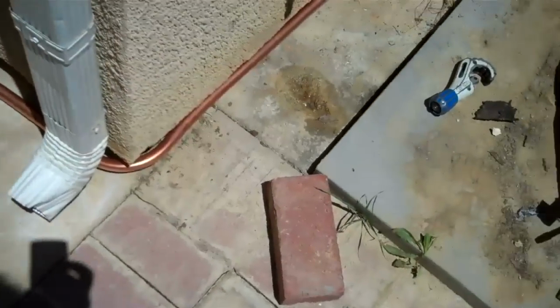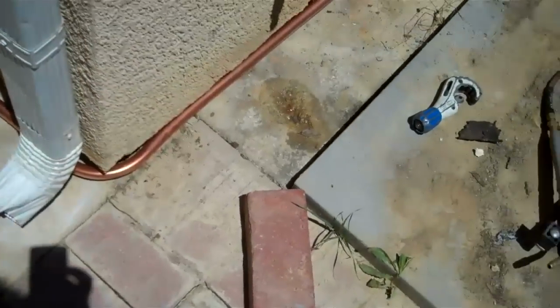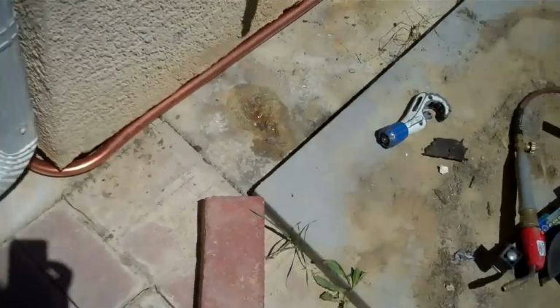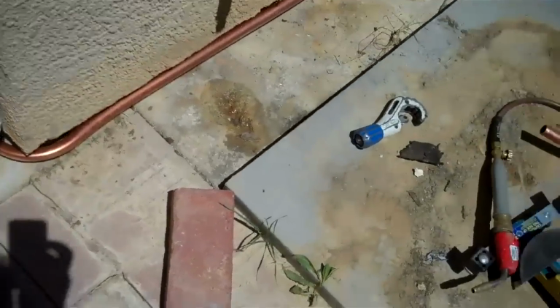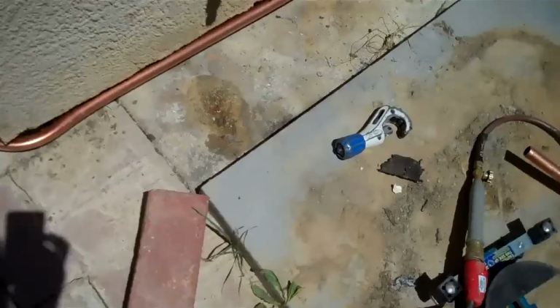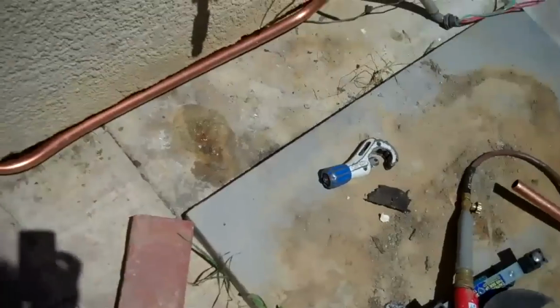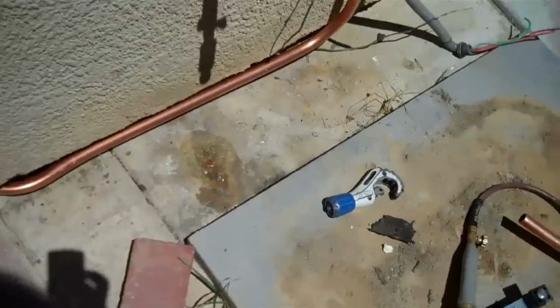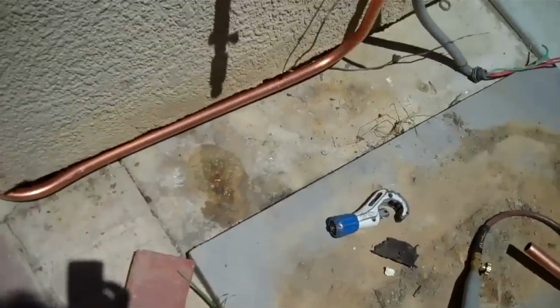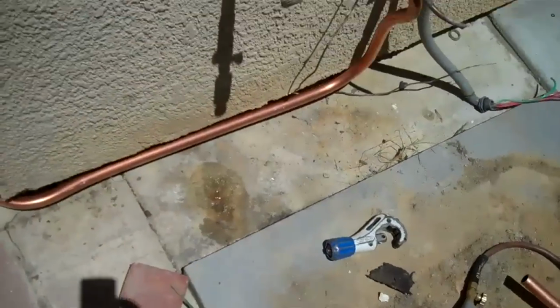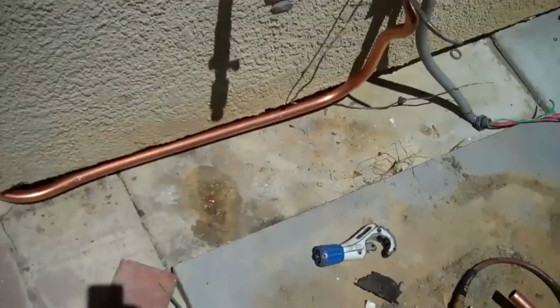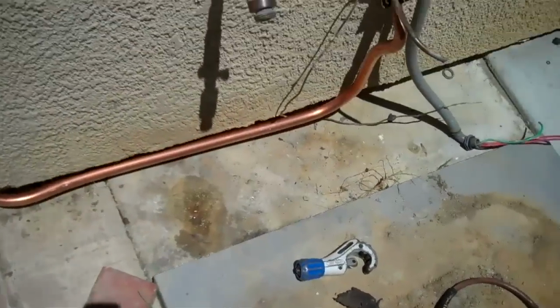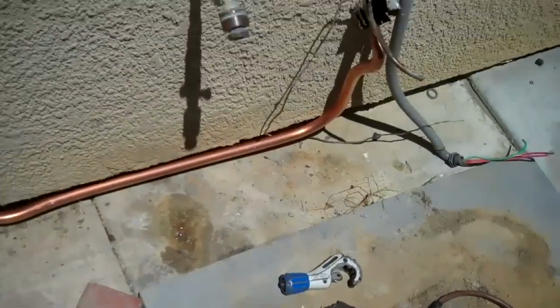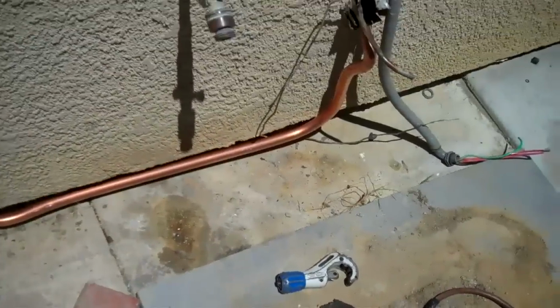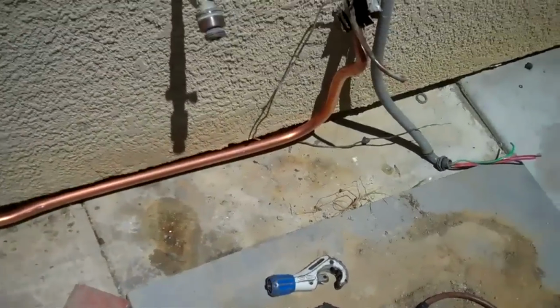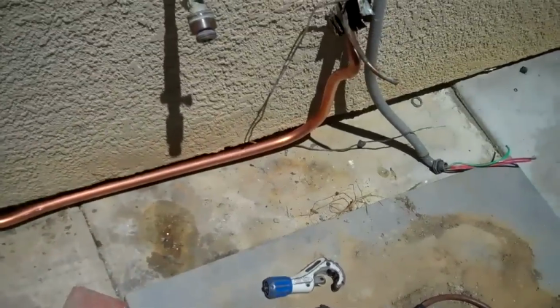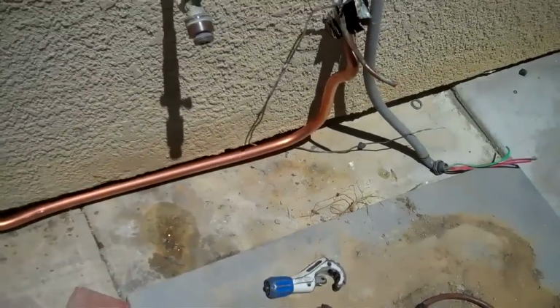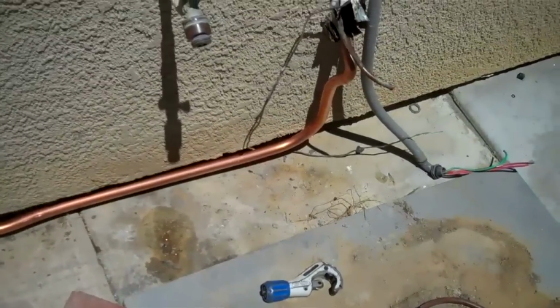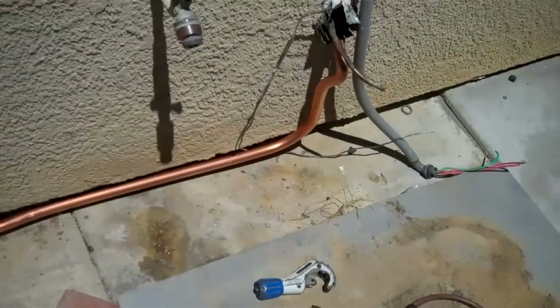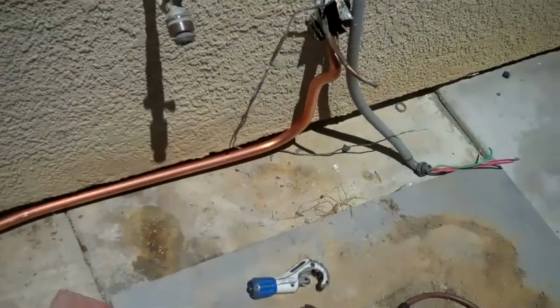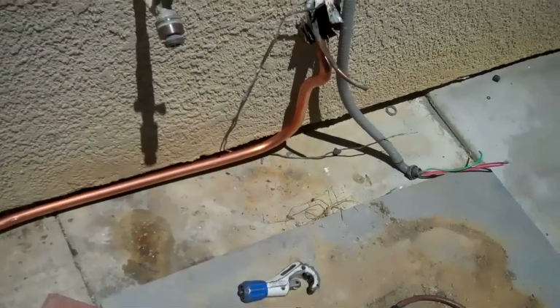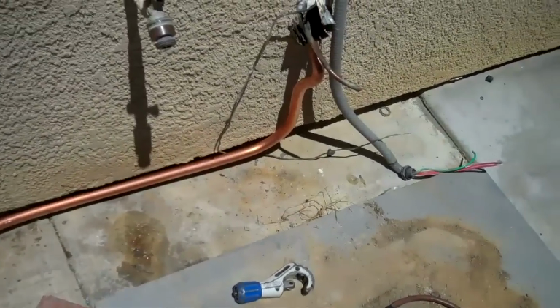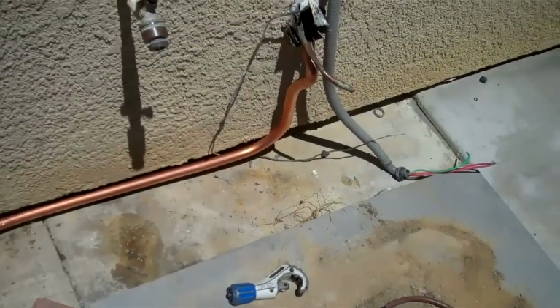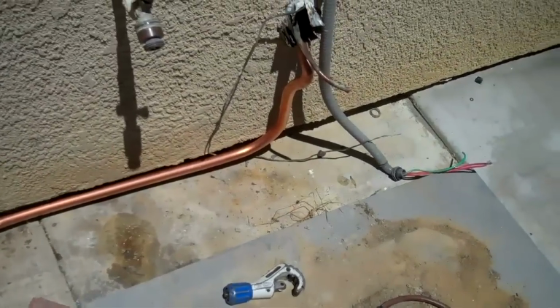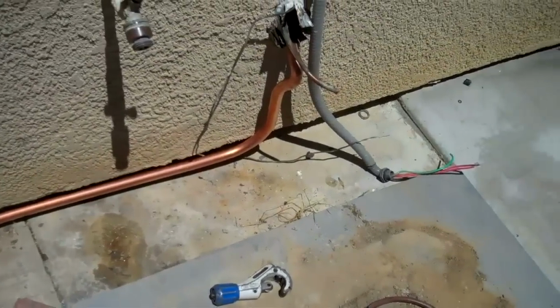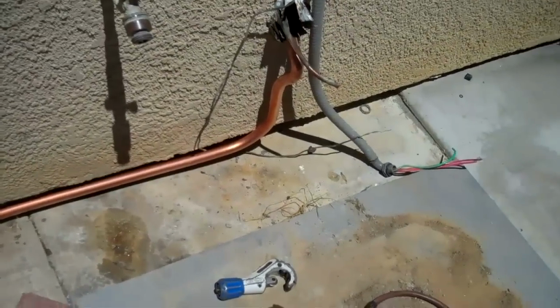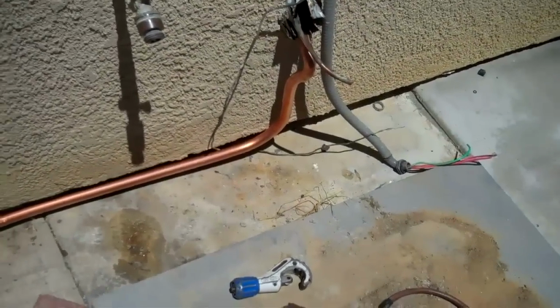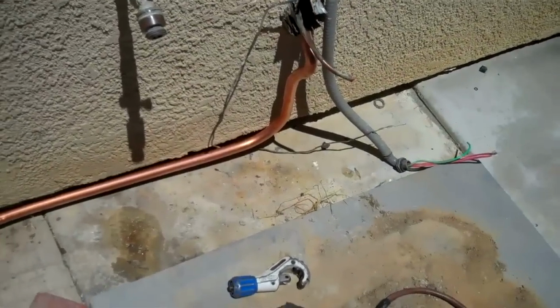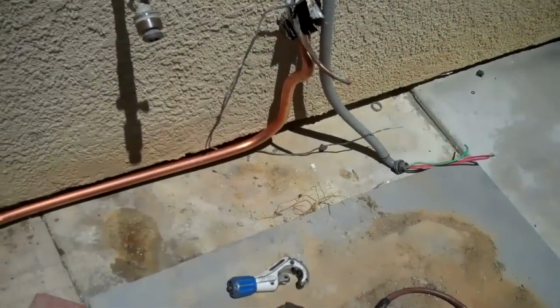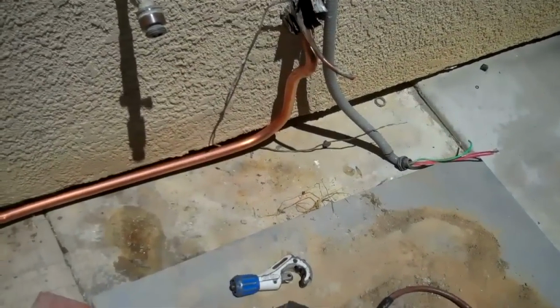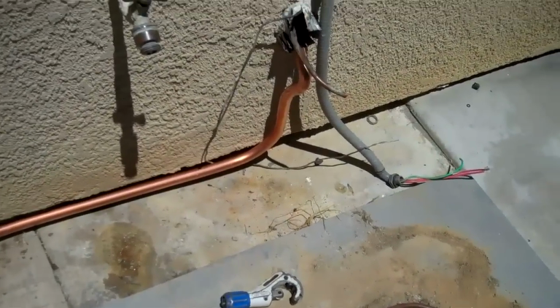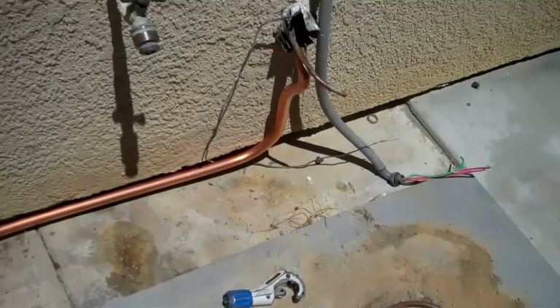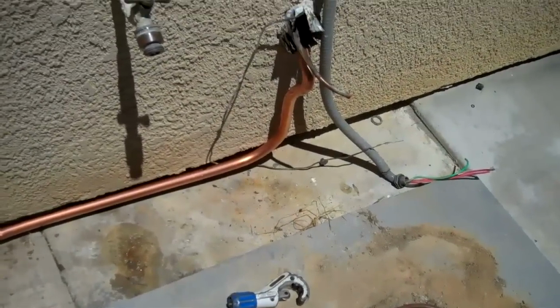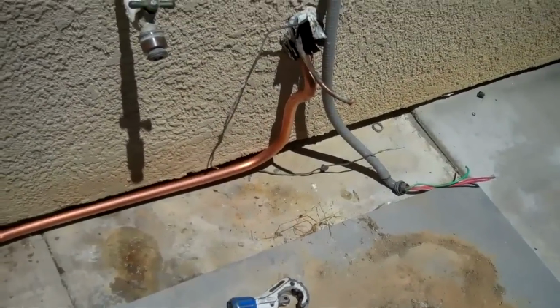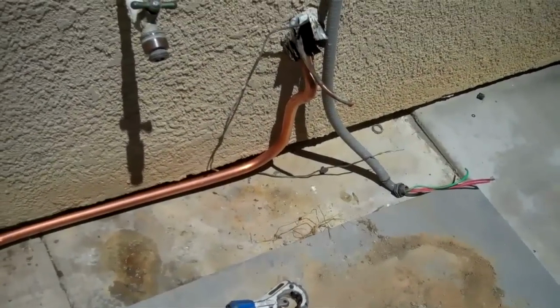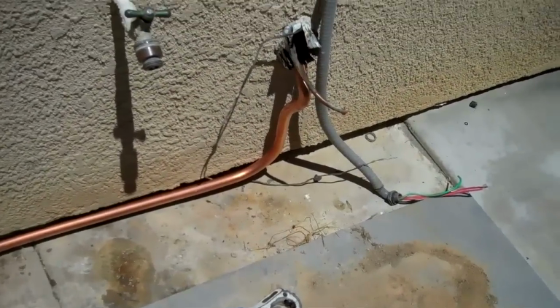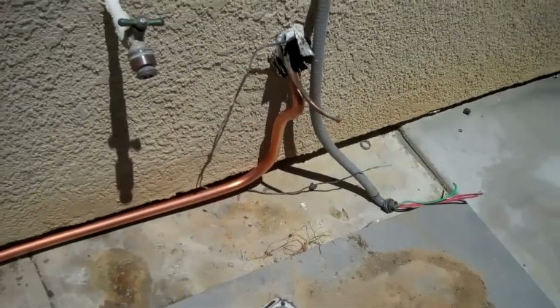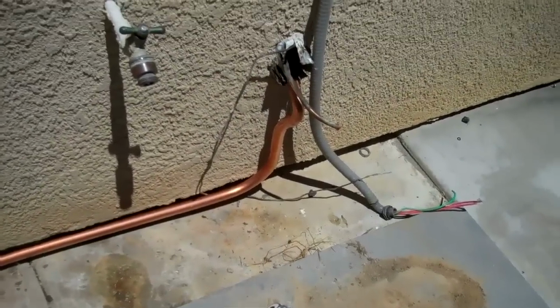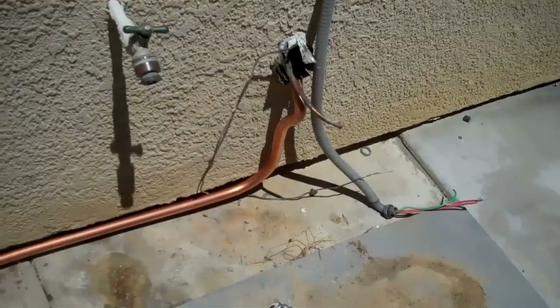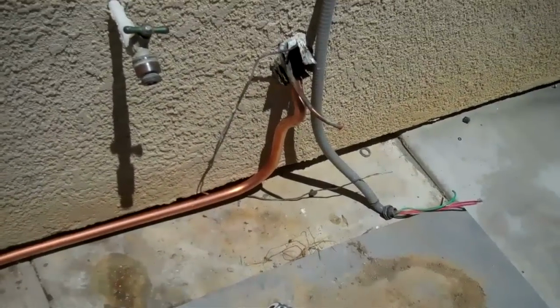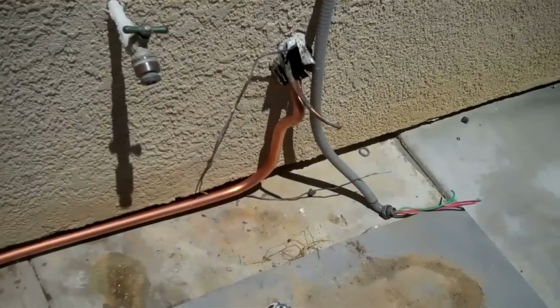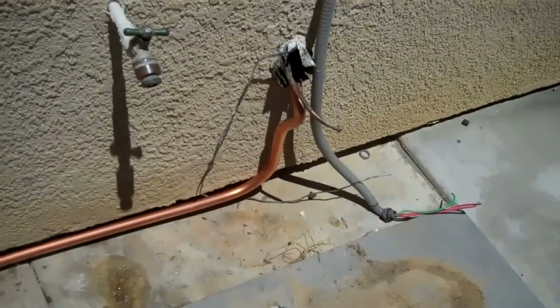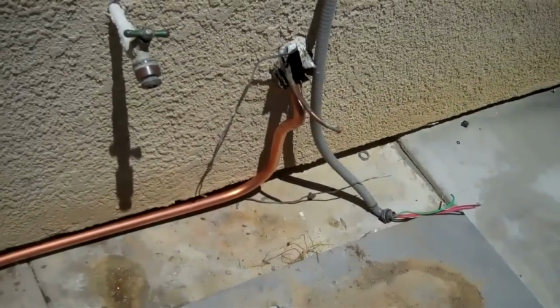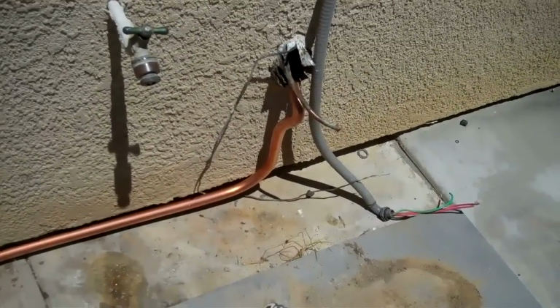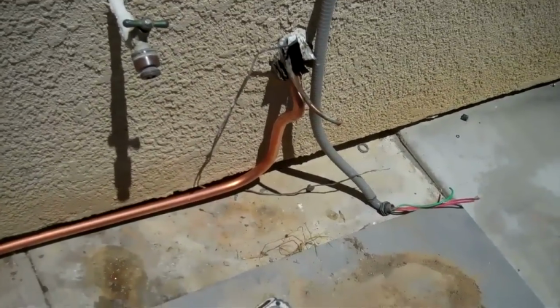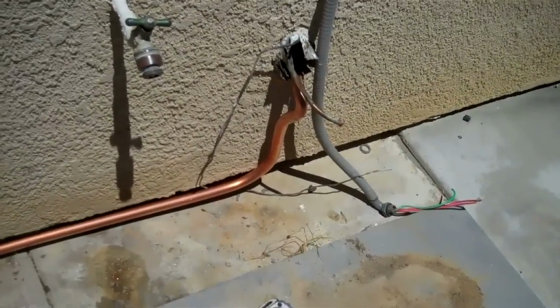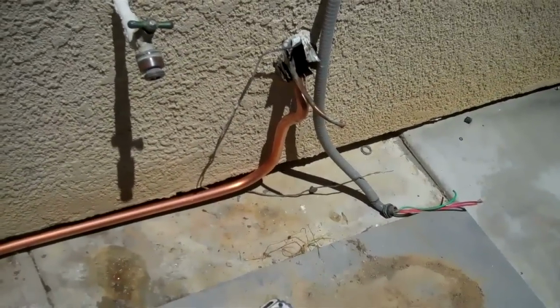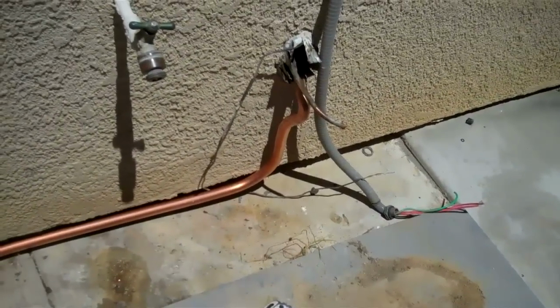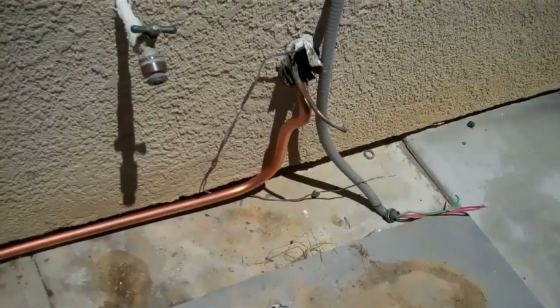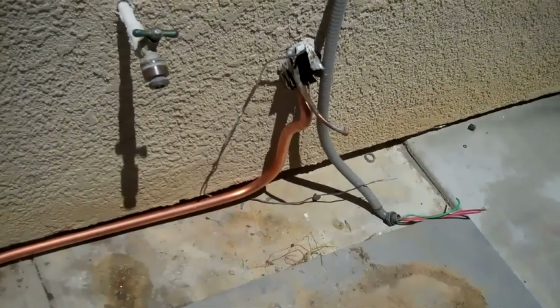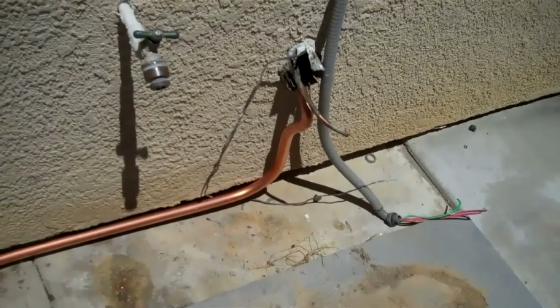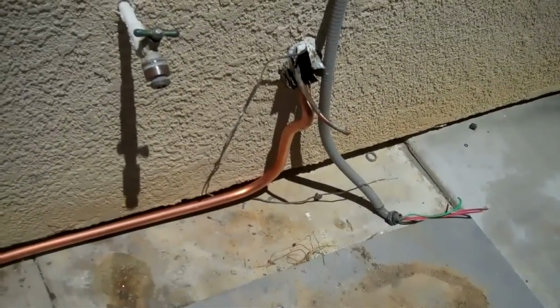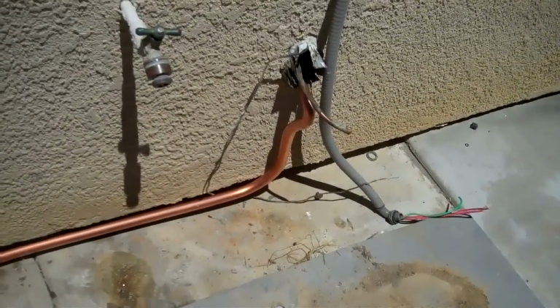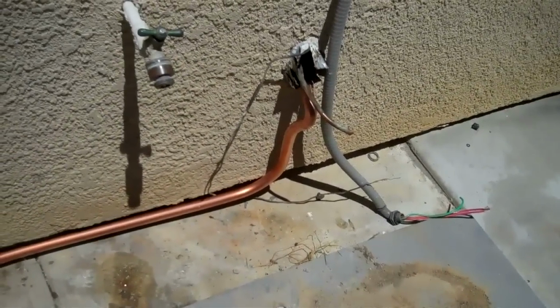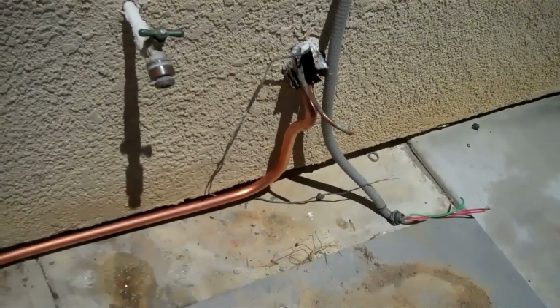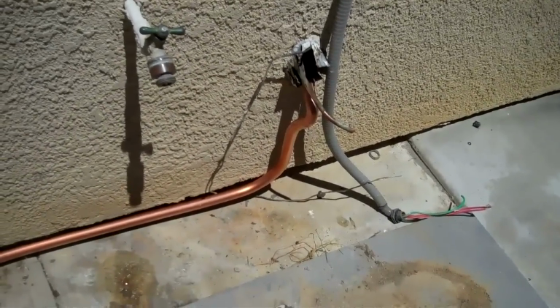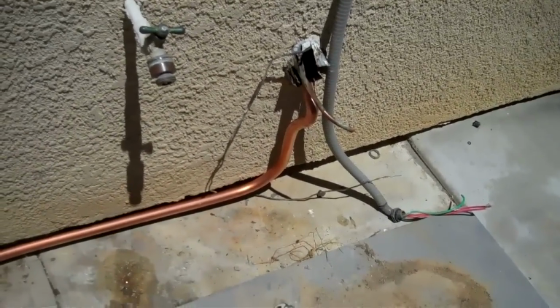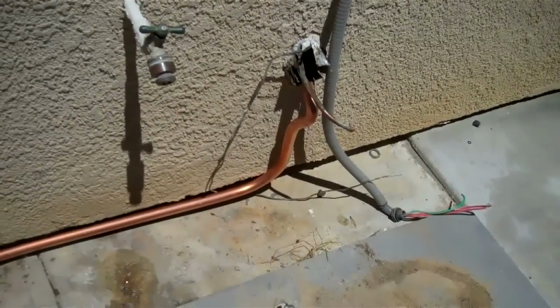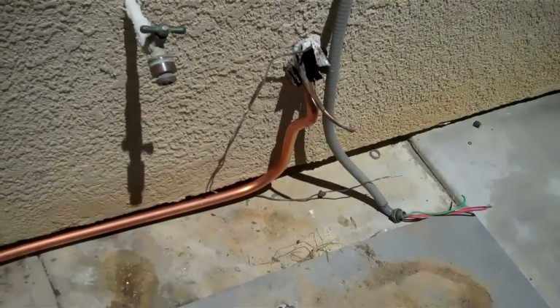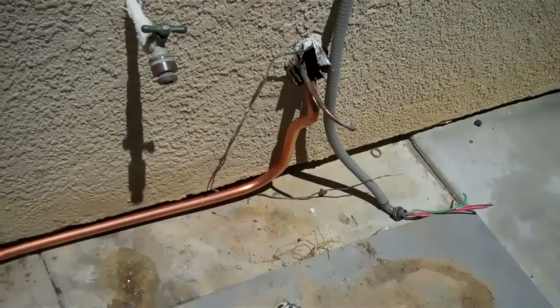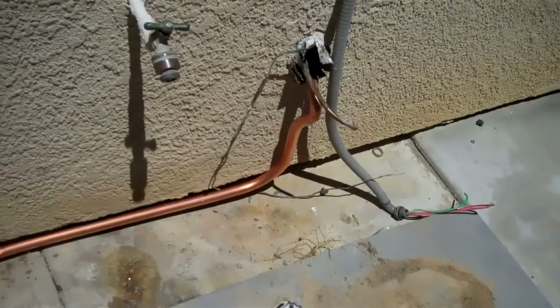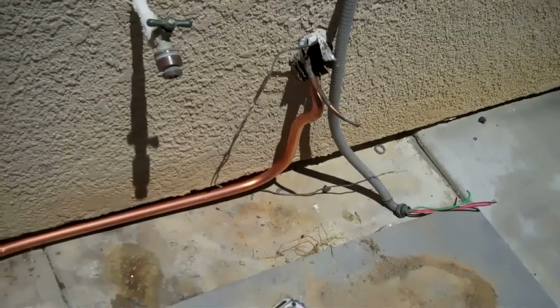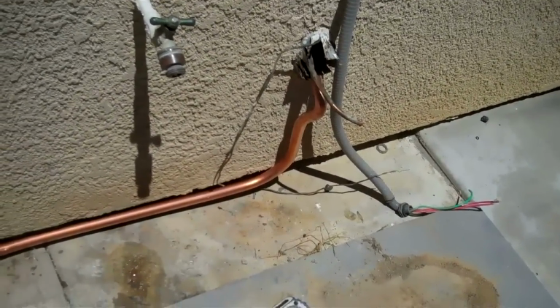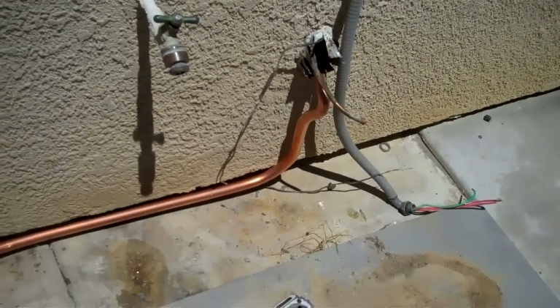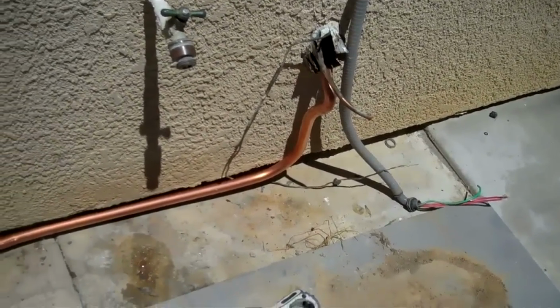The customer wanted to tighten it up tight against the house. So that's it.